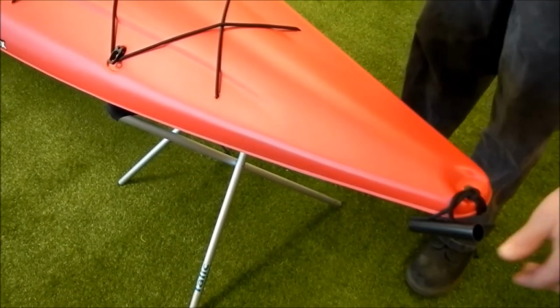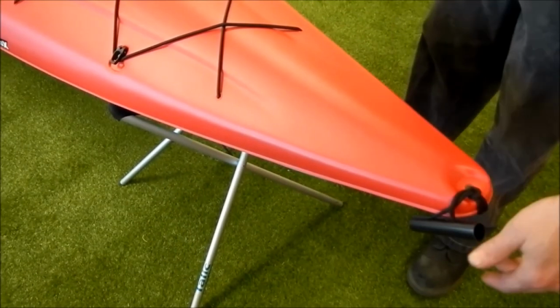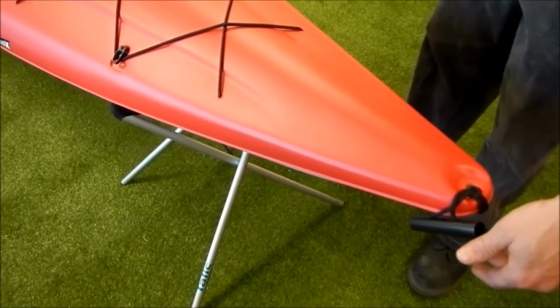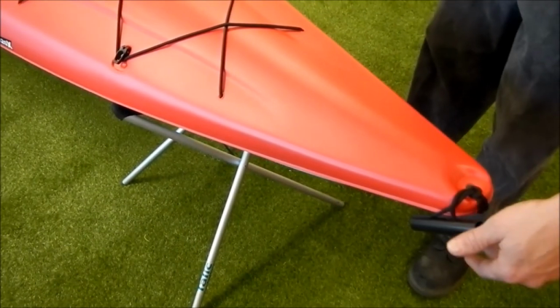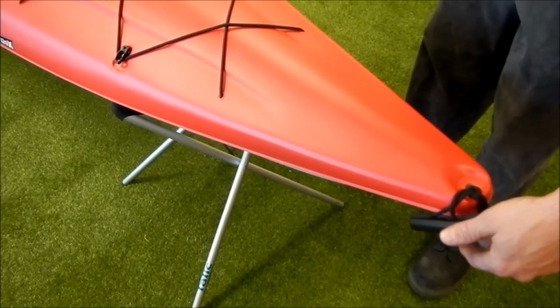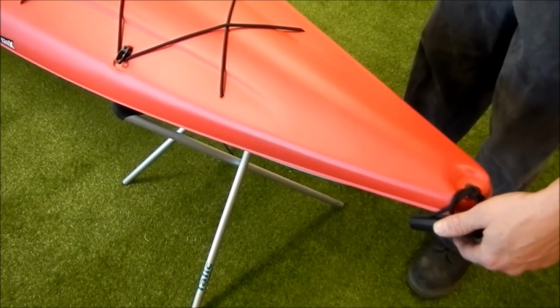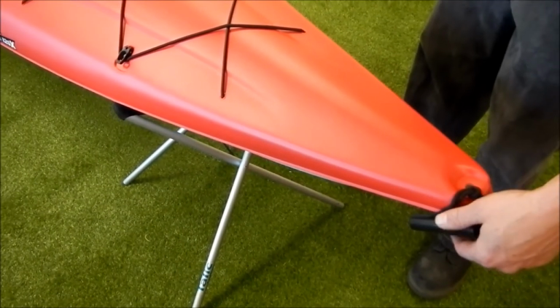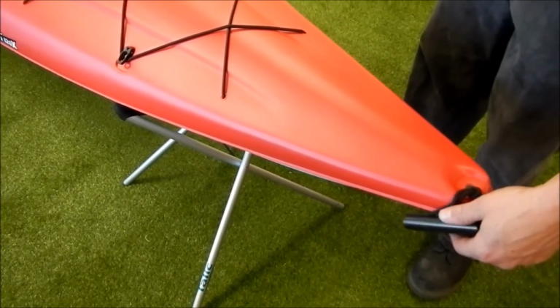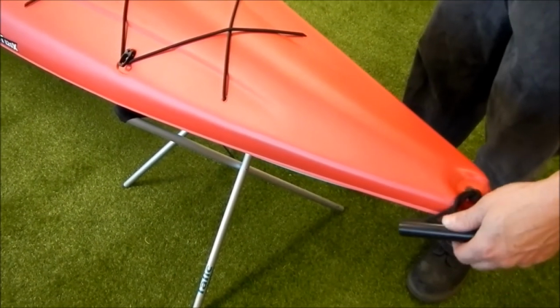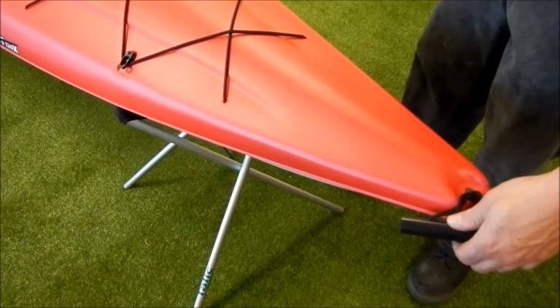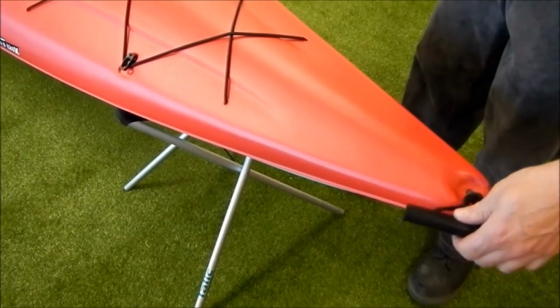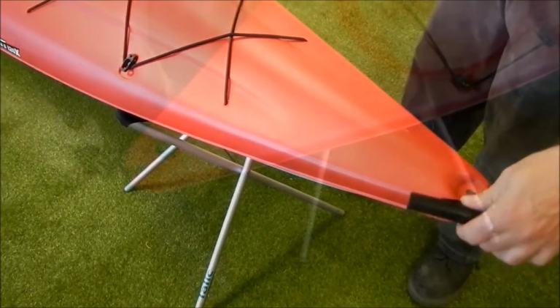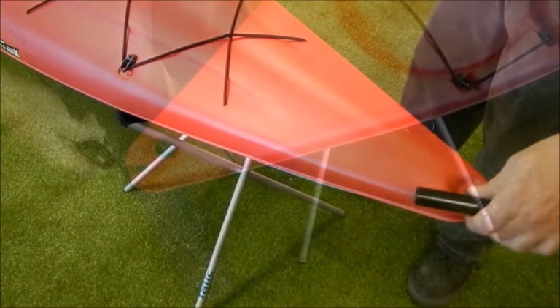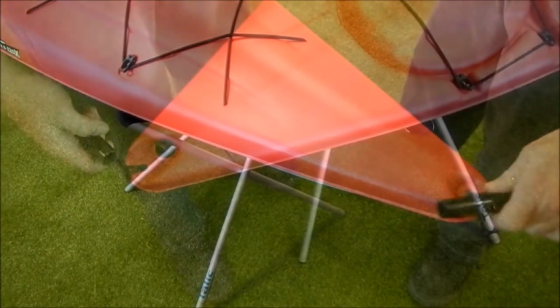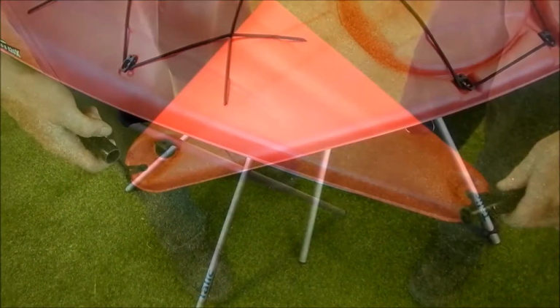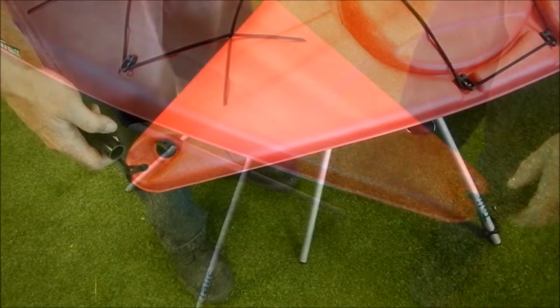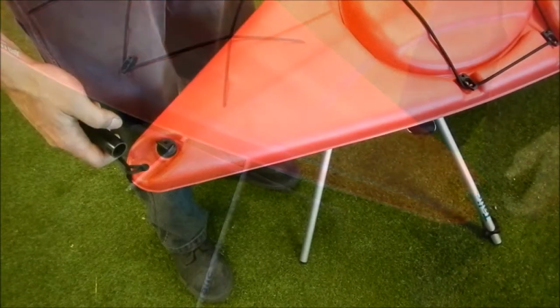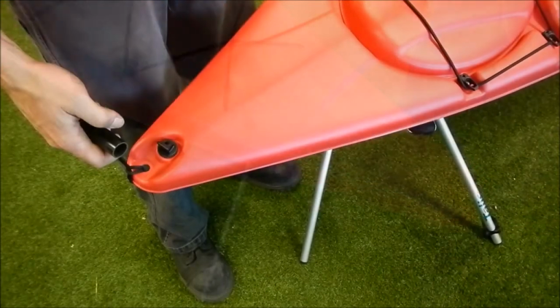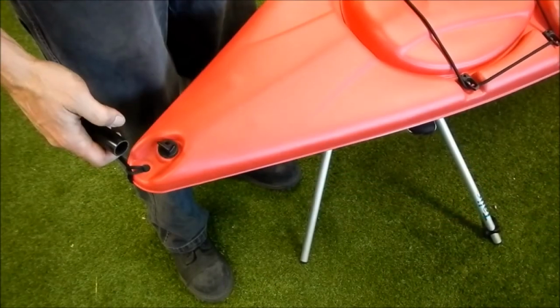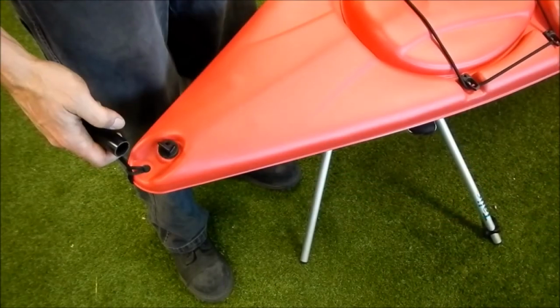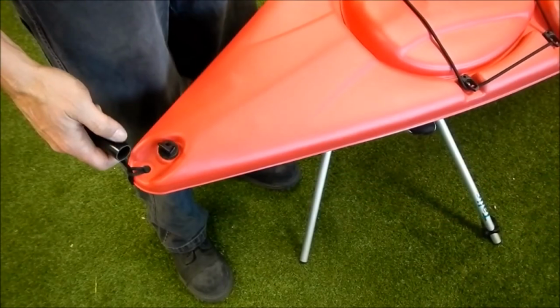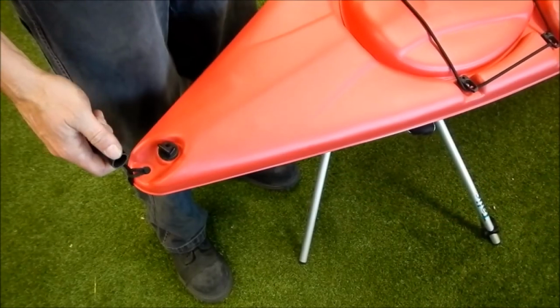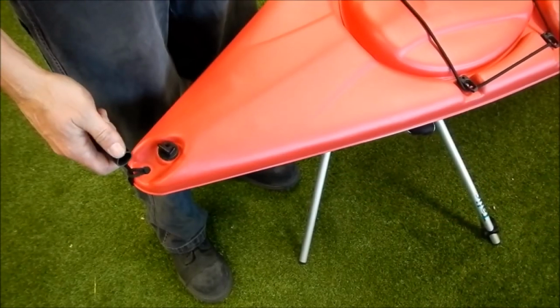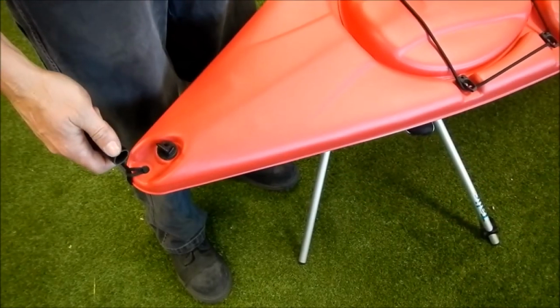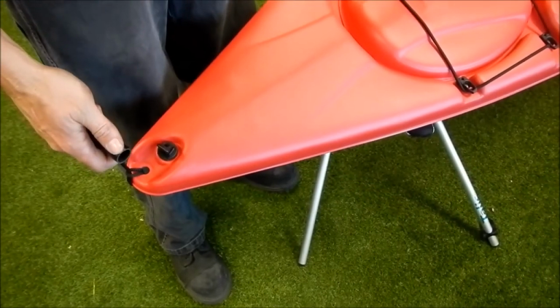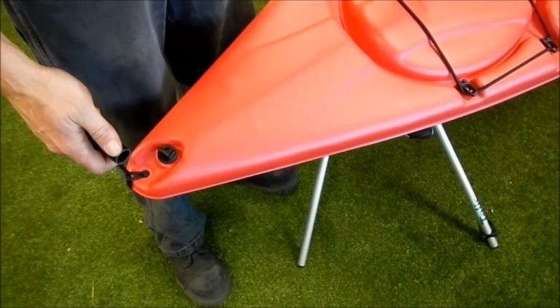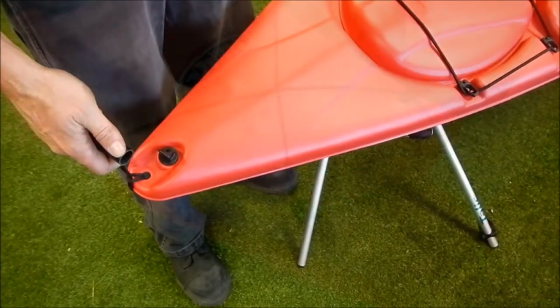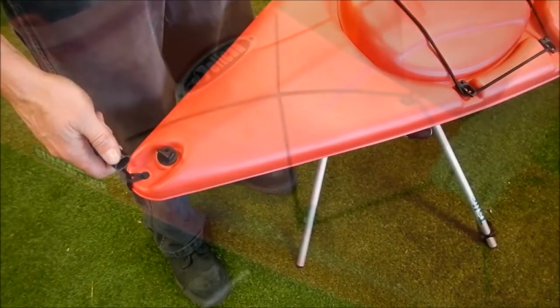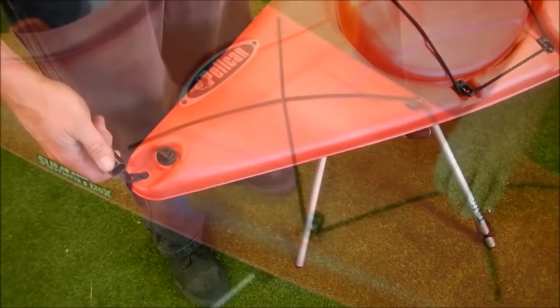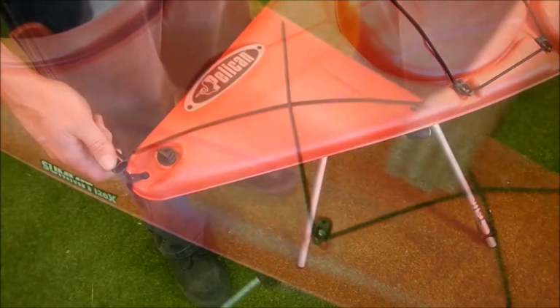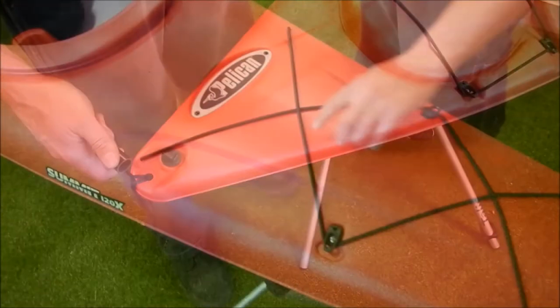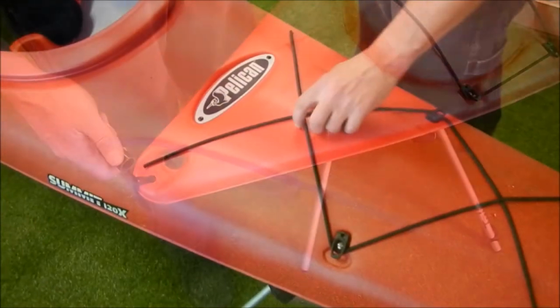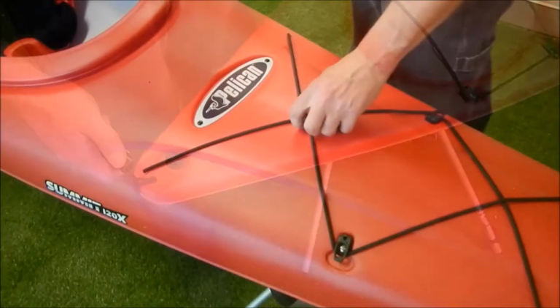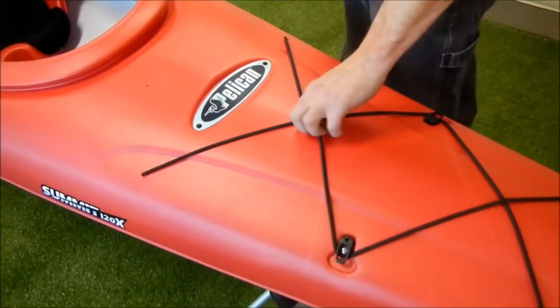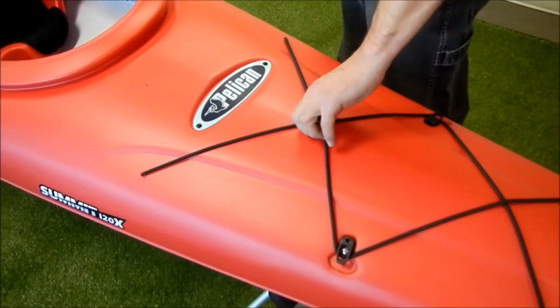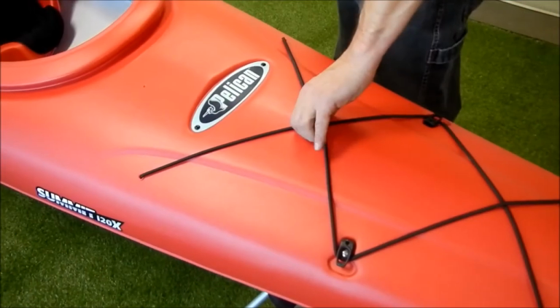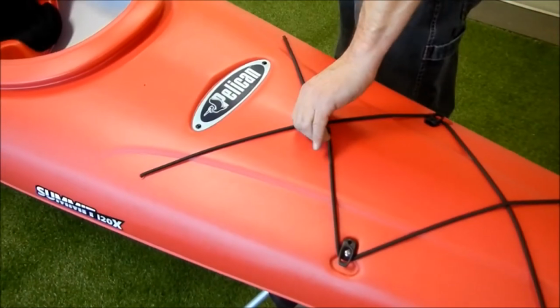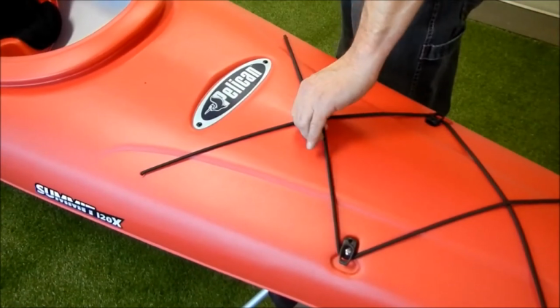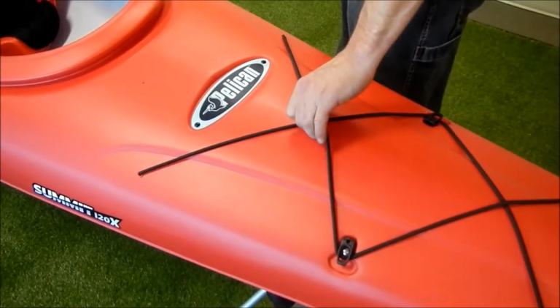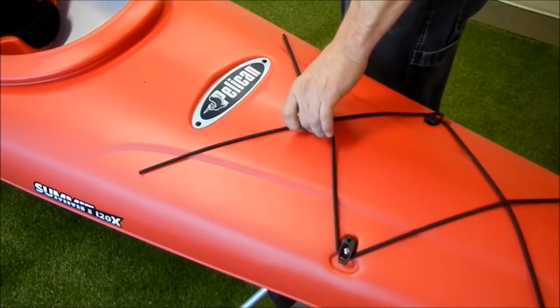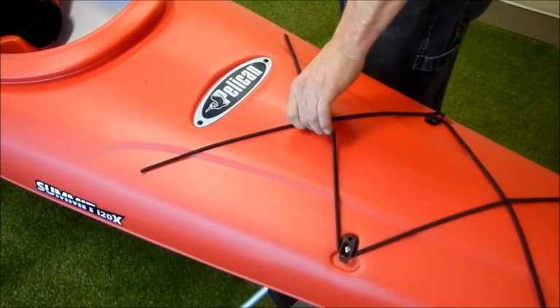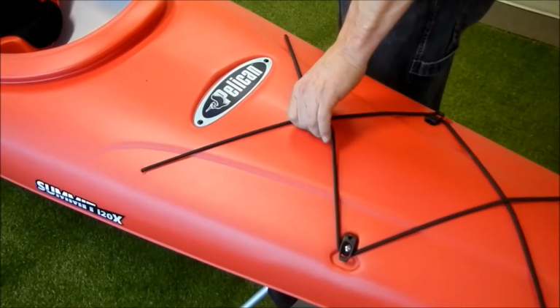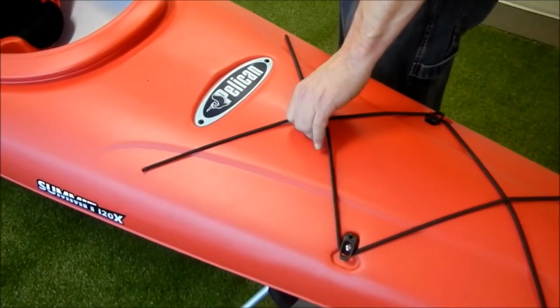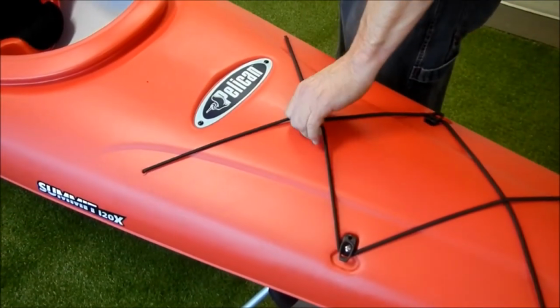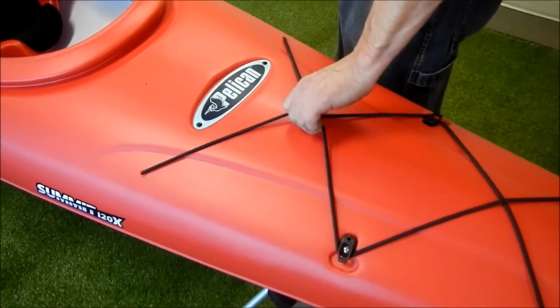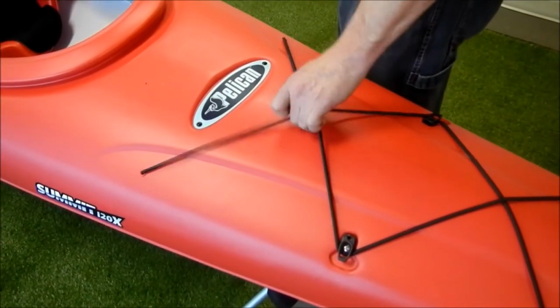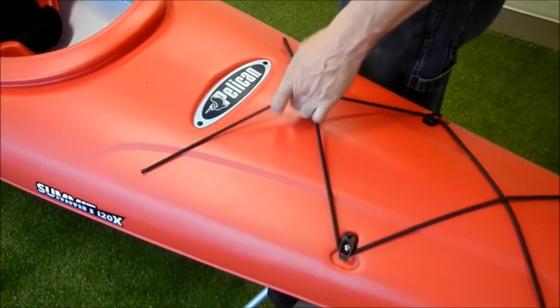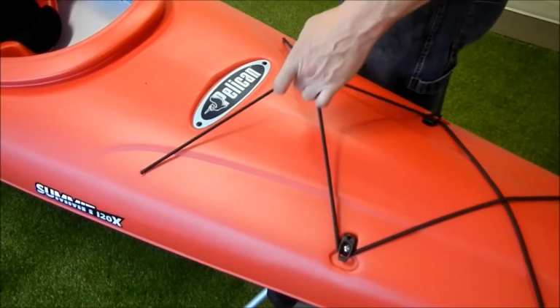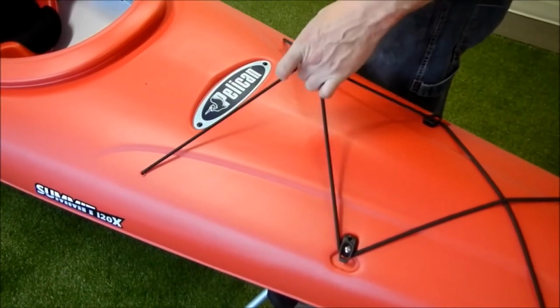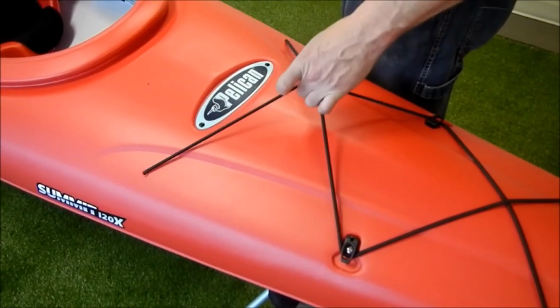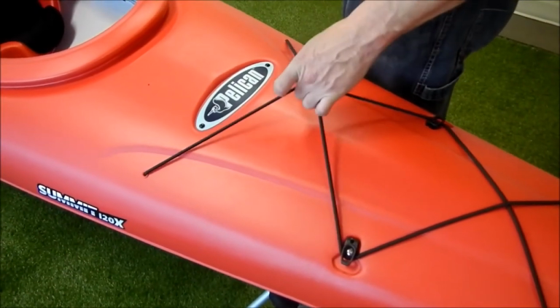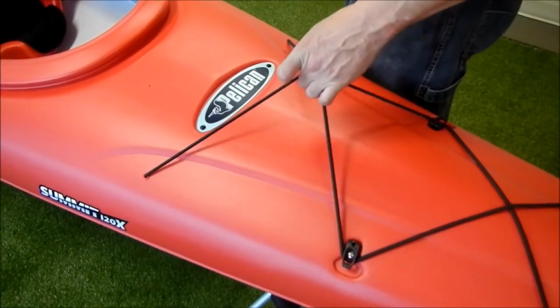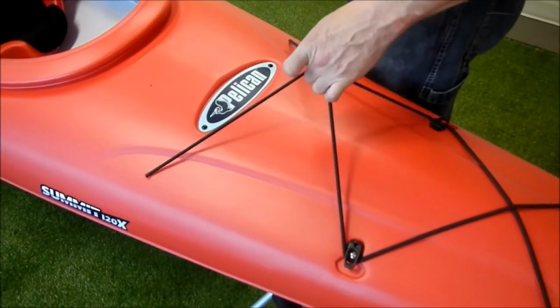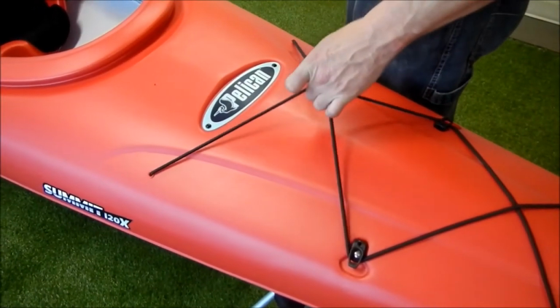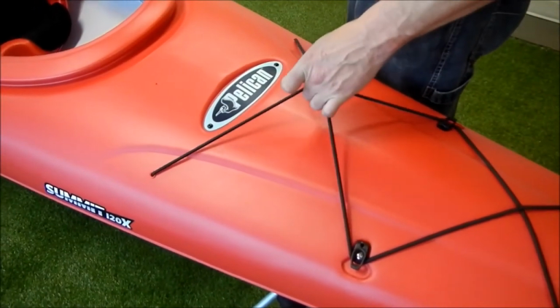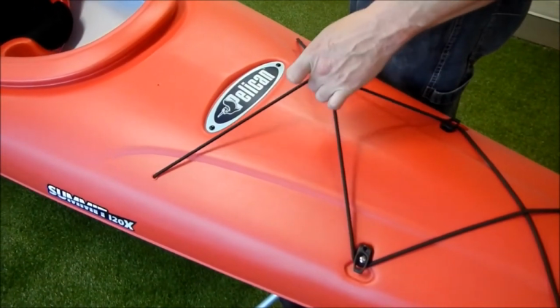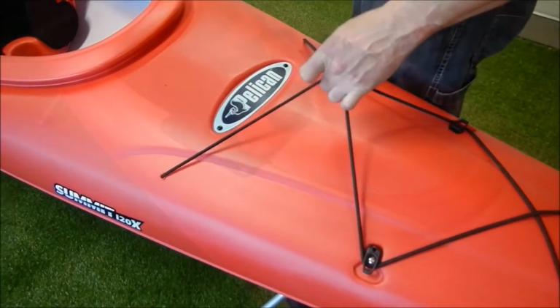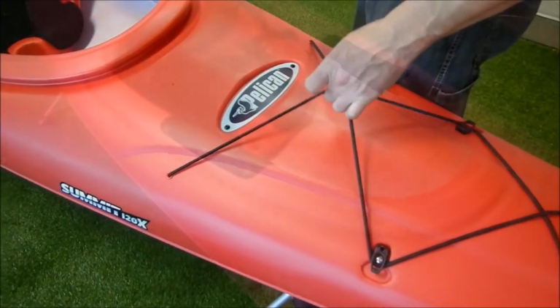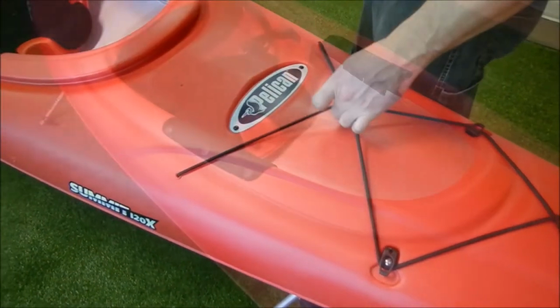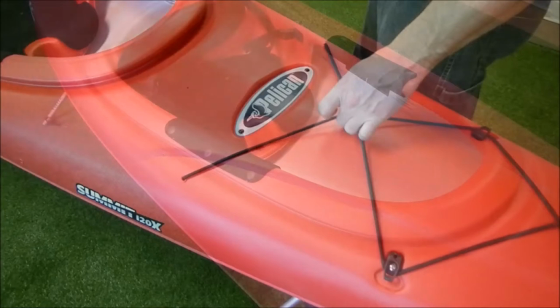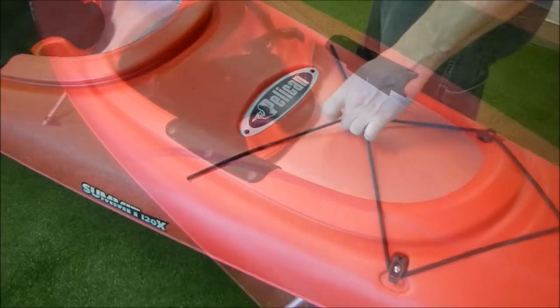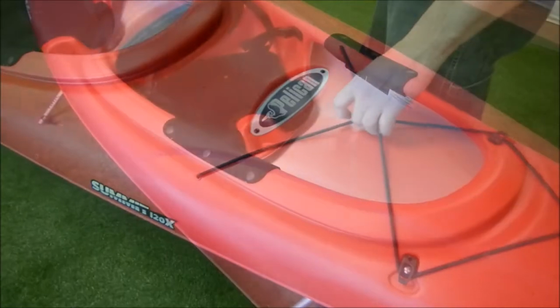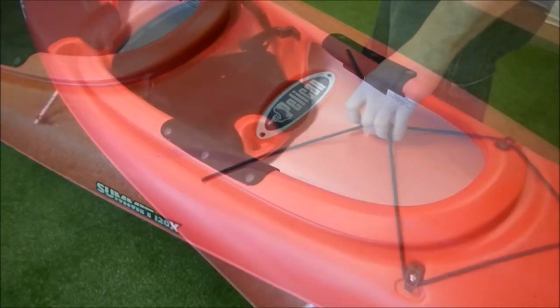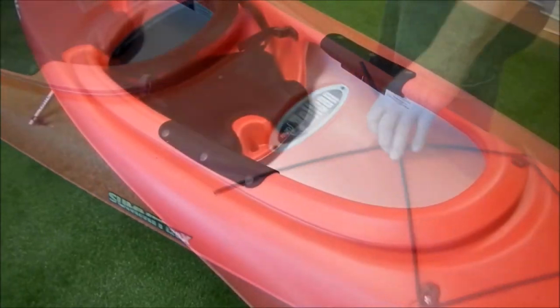The kayak is equipped with handles at both the front and back for easy transport. There are bungees in the bow, so you can store some of your gear on deck.